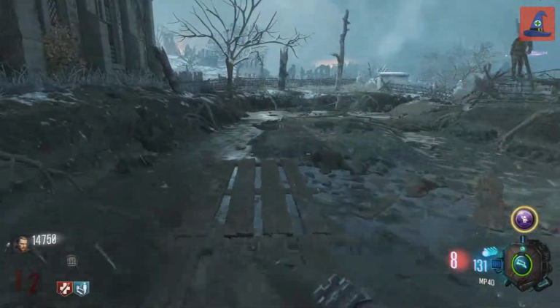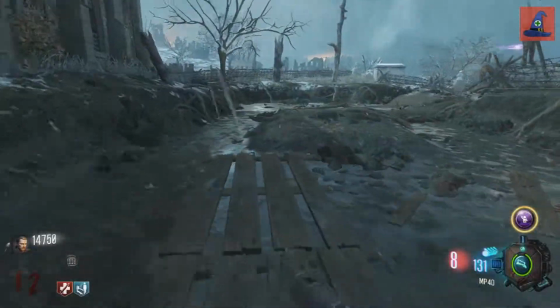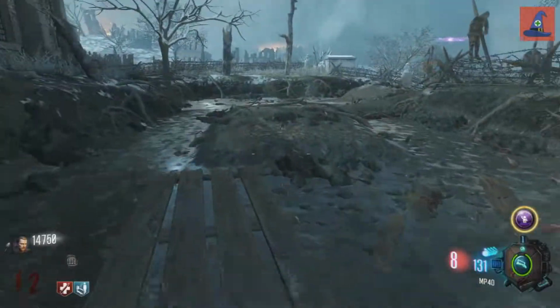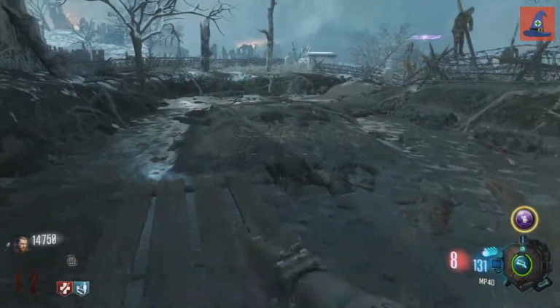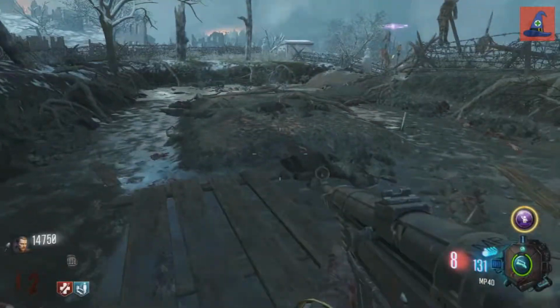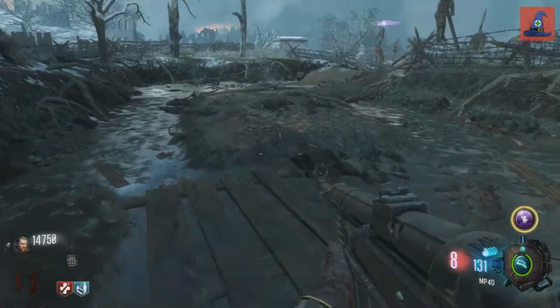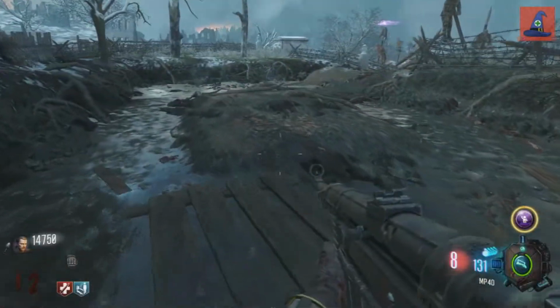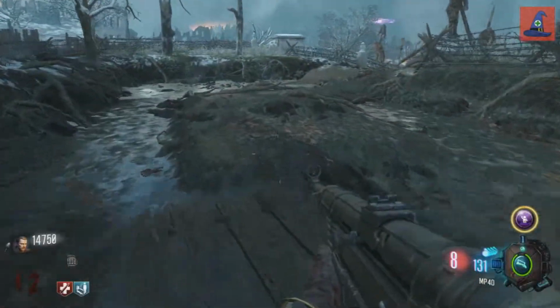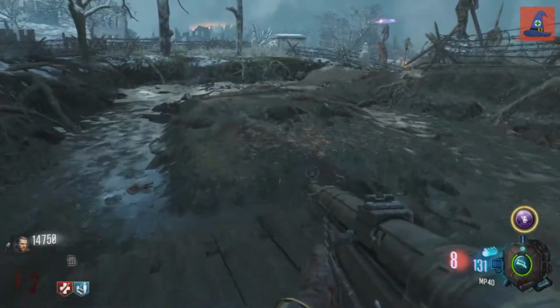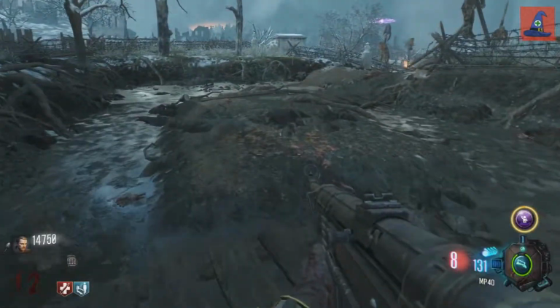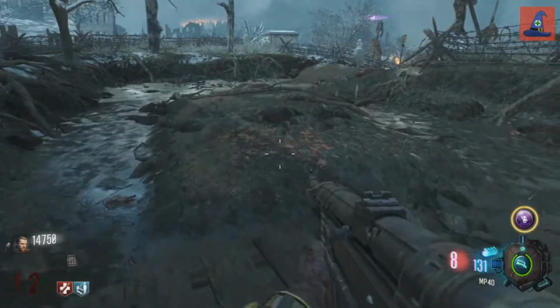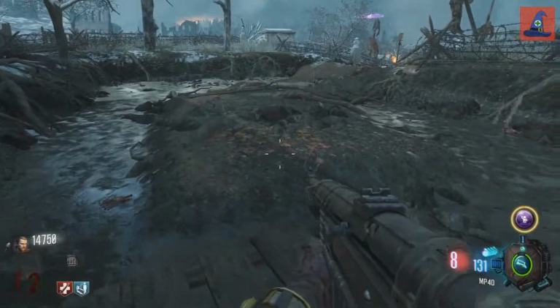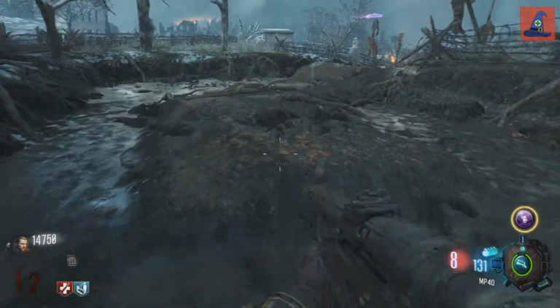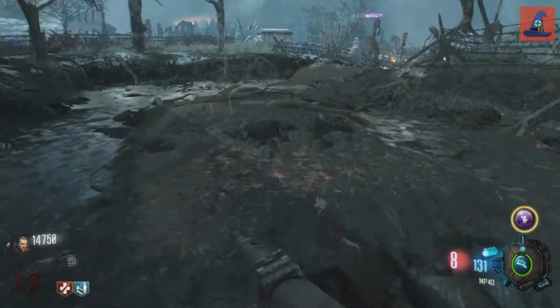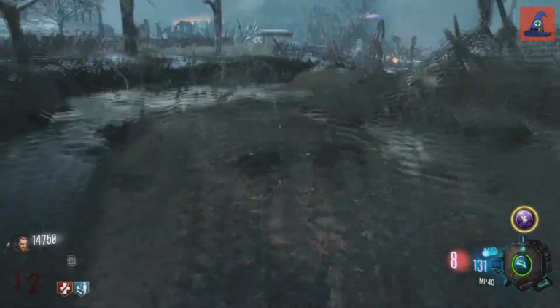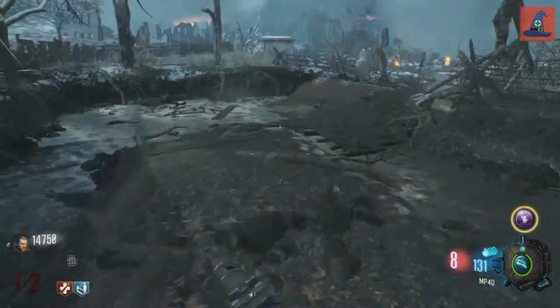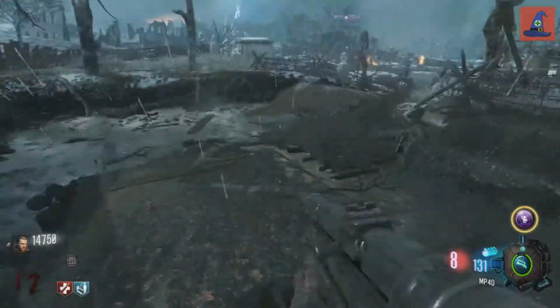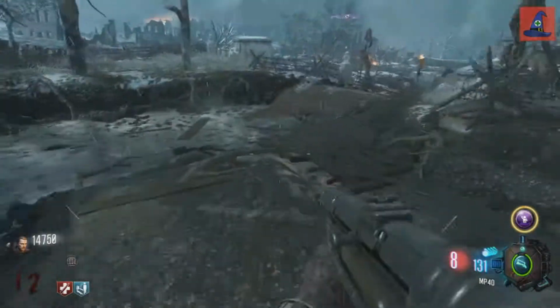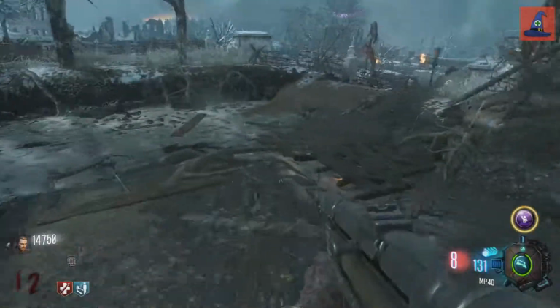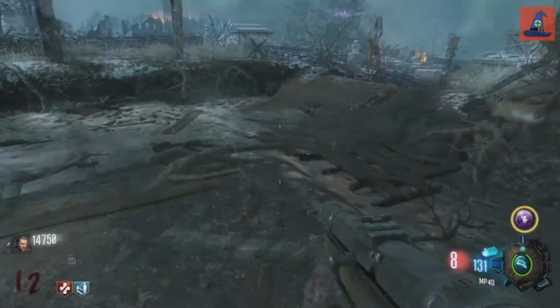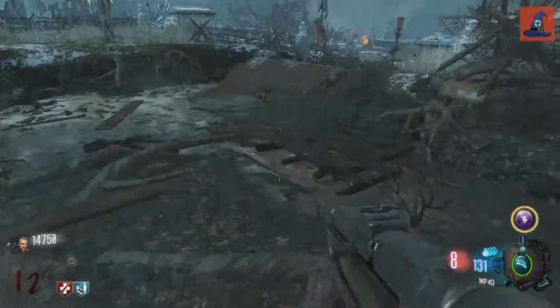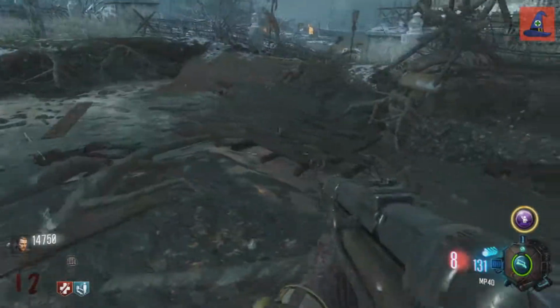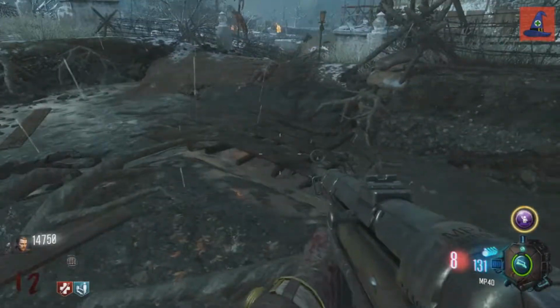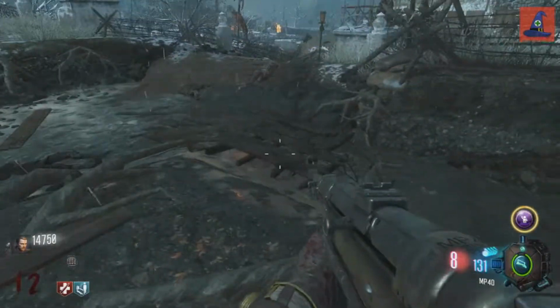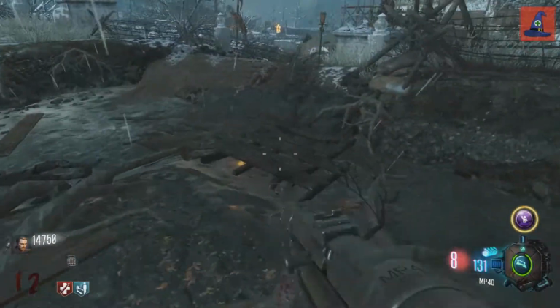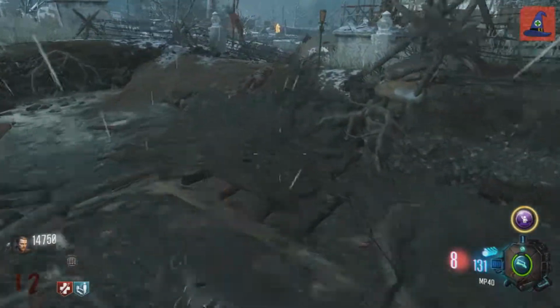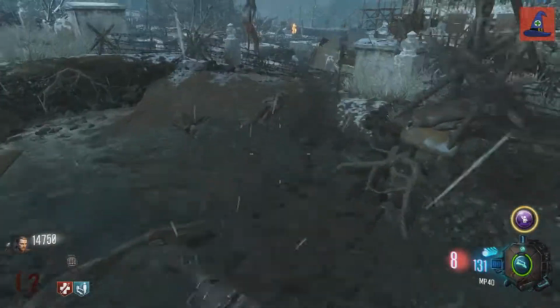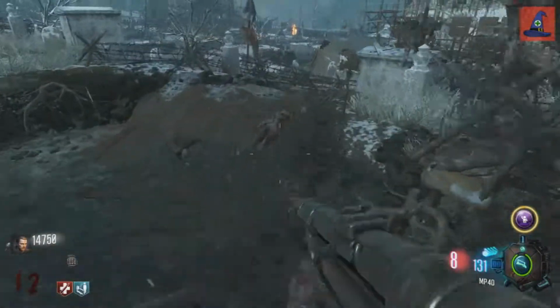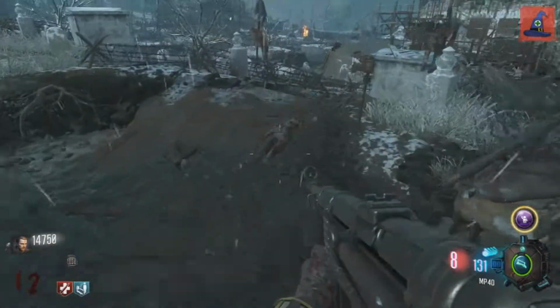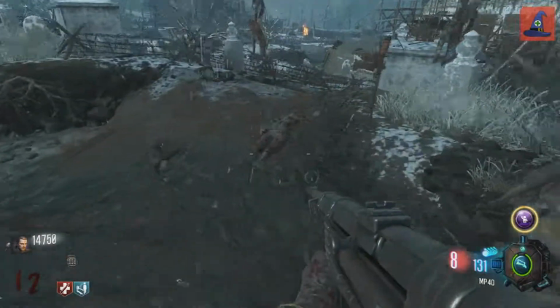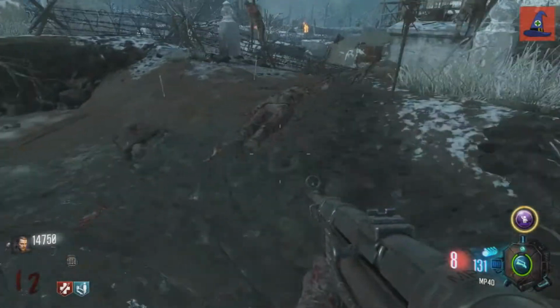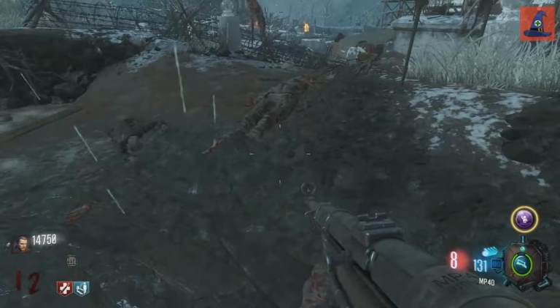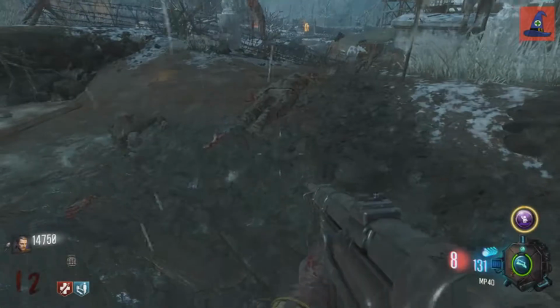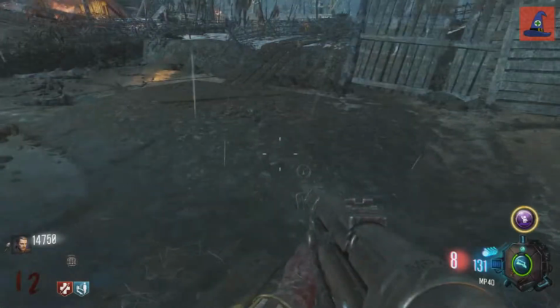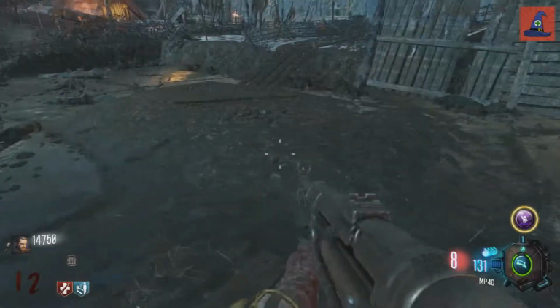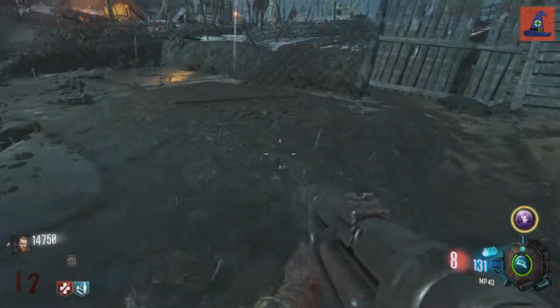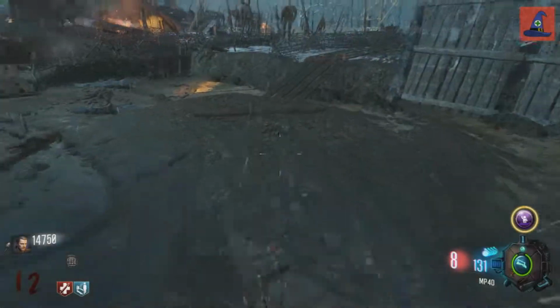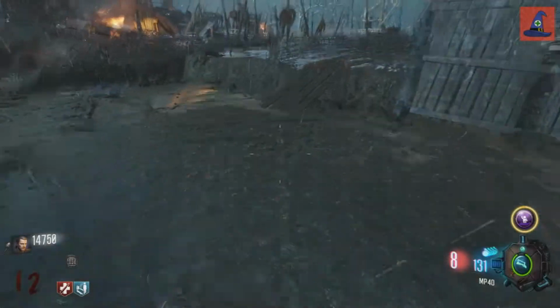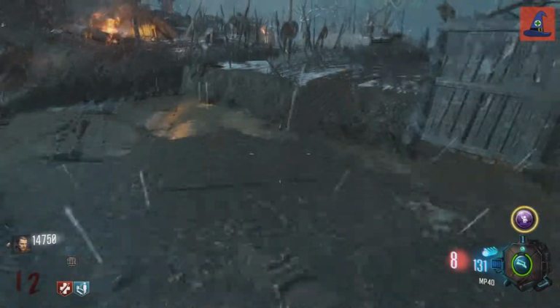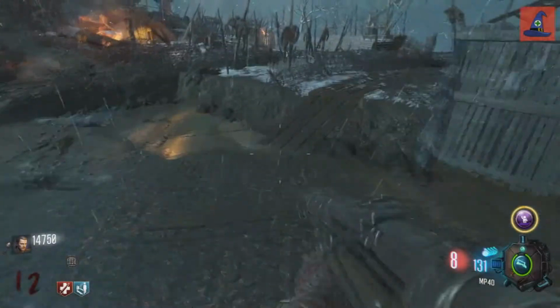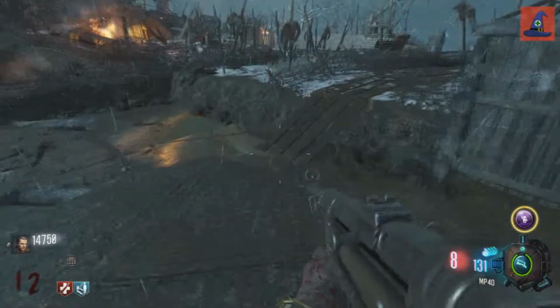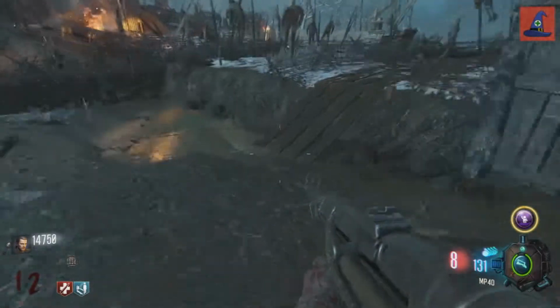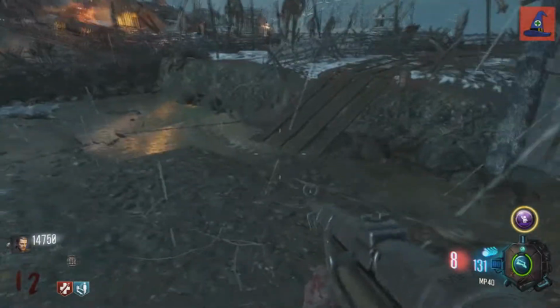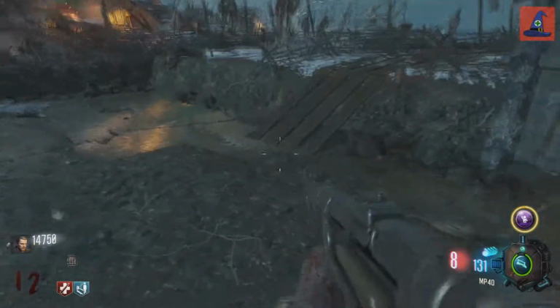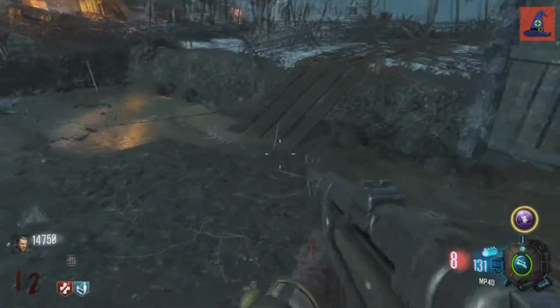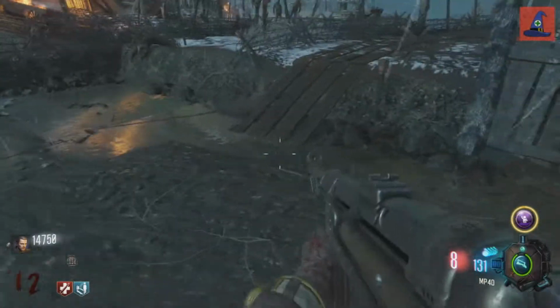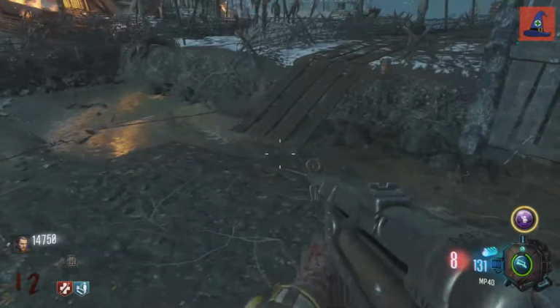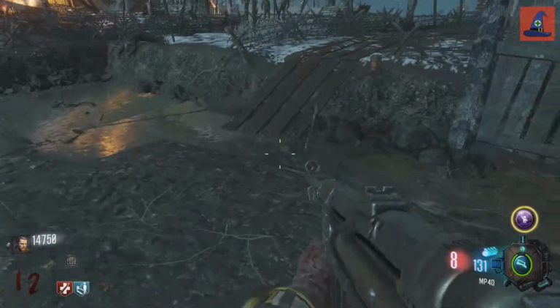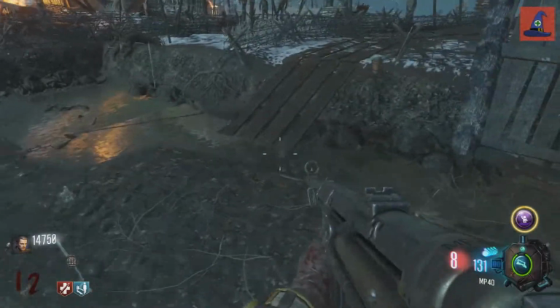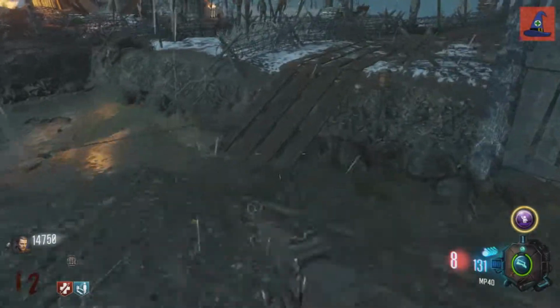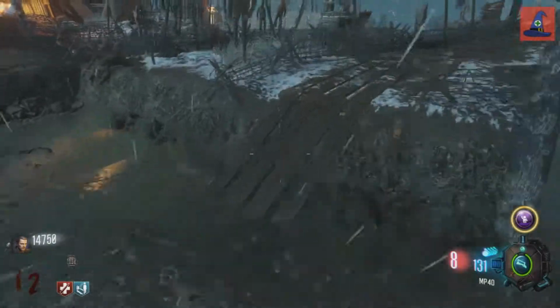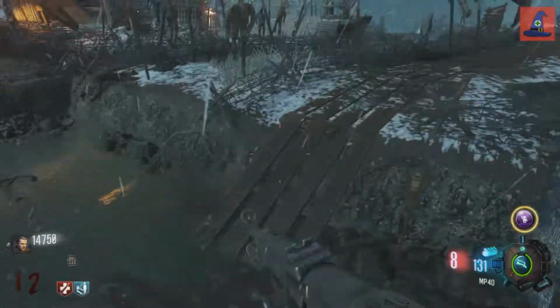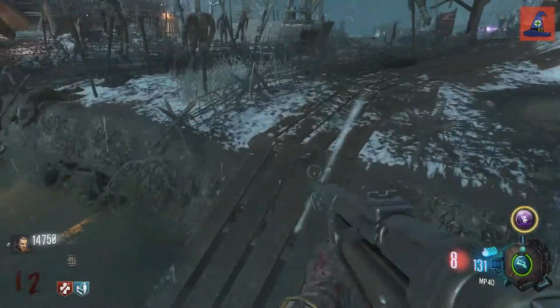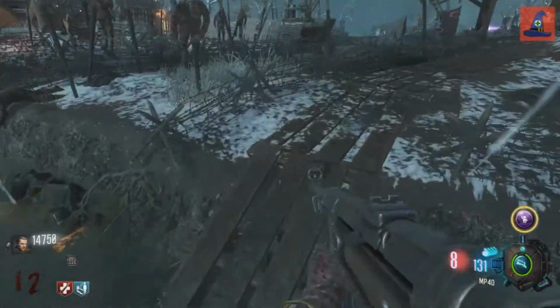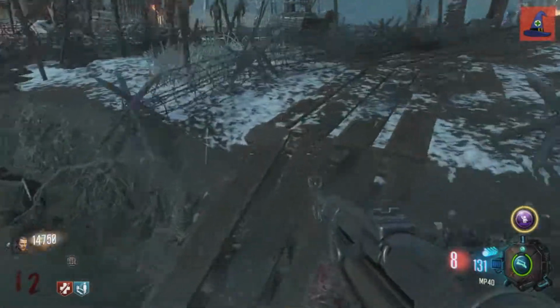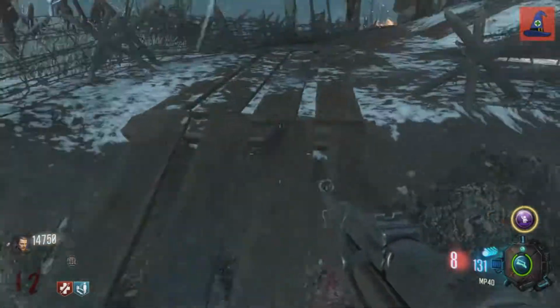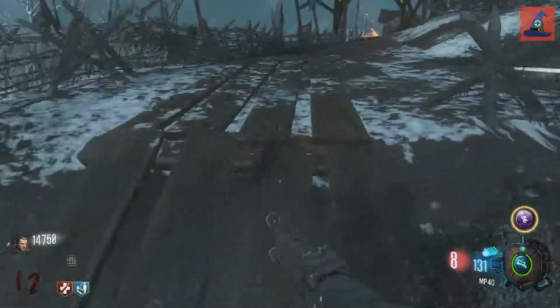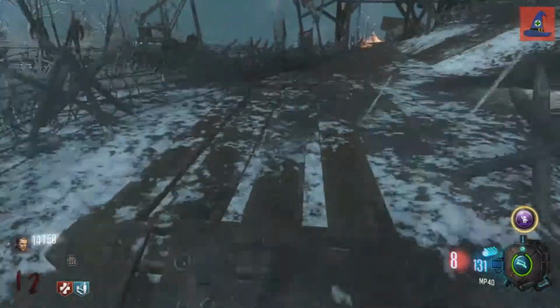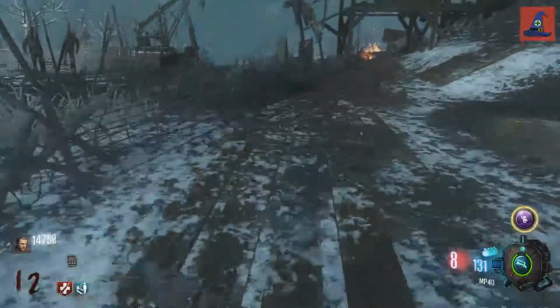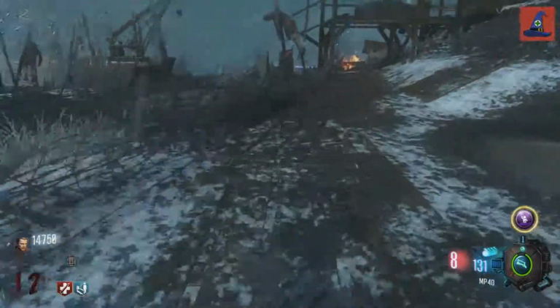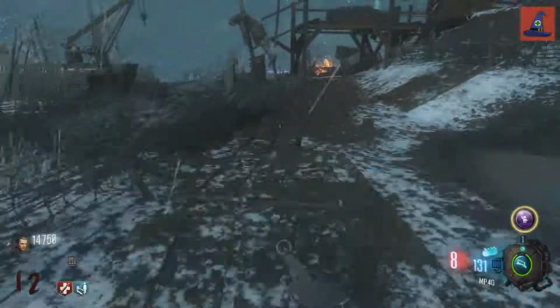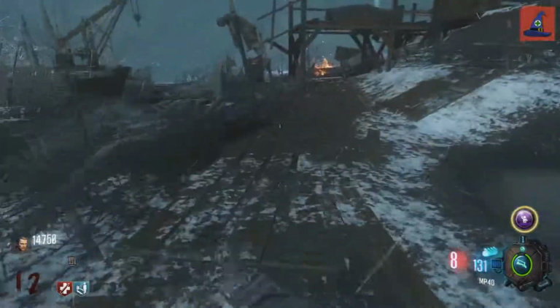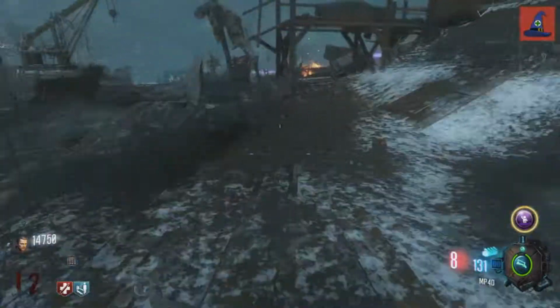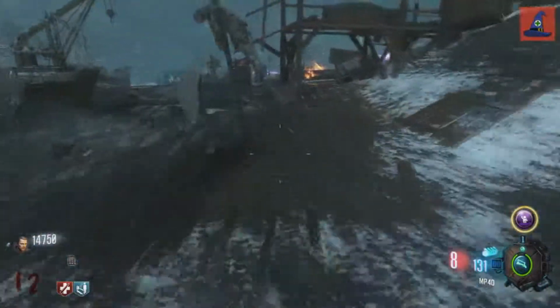The best route to keep it clean is to the left of the dig site past the MP40. You'll just have to jump to this plank in the middle of the giant footprint here.